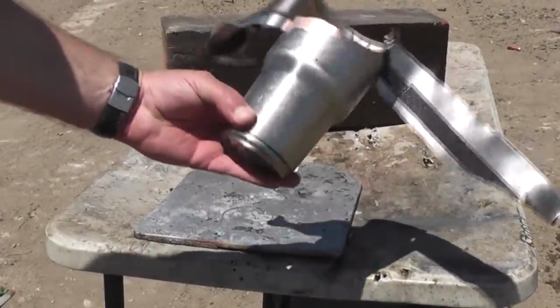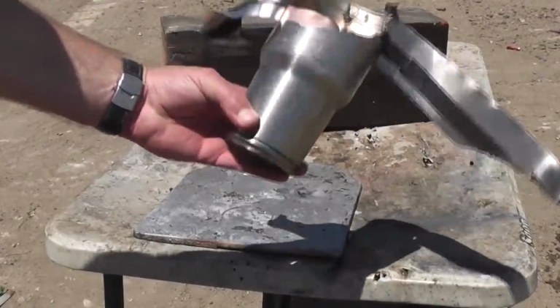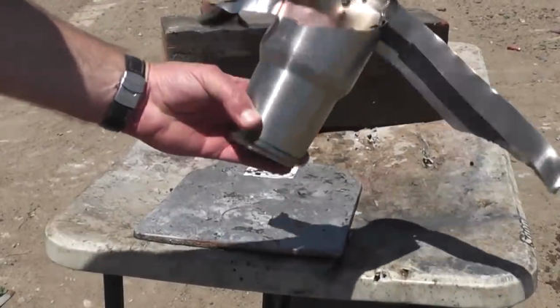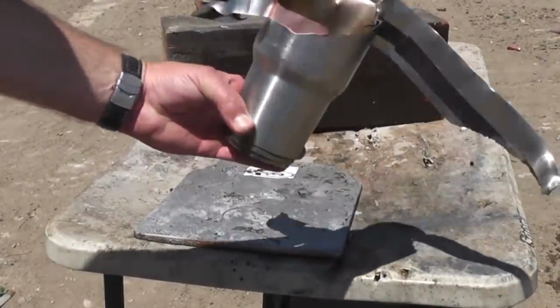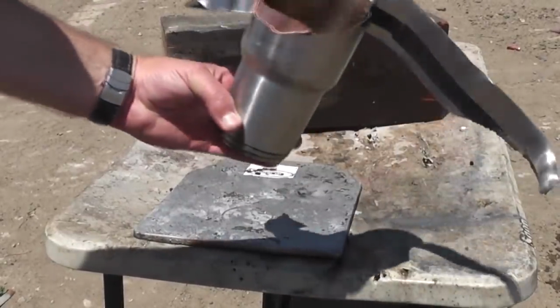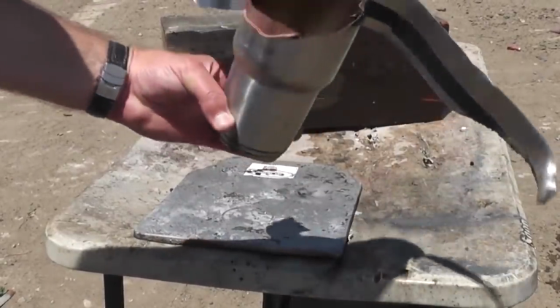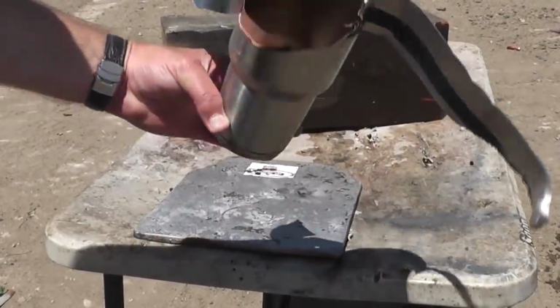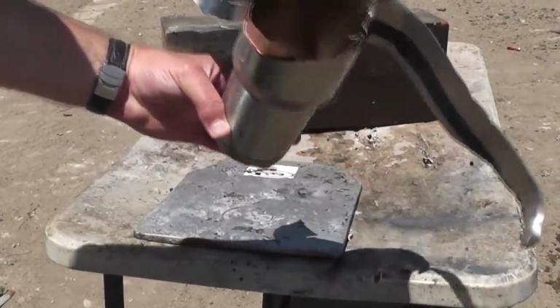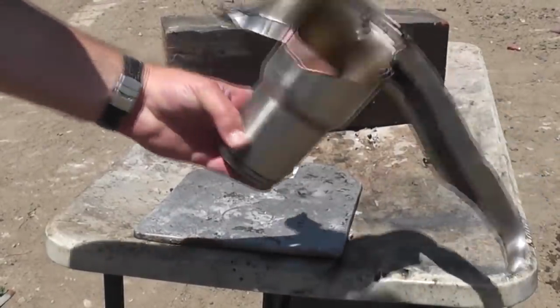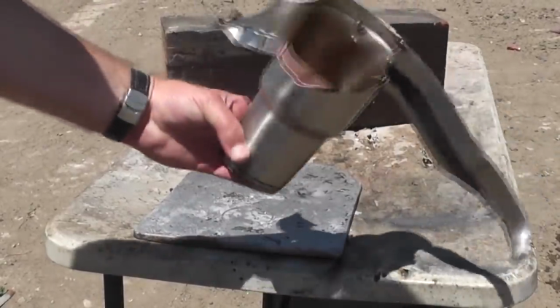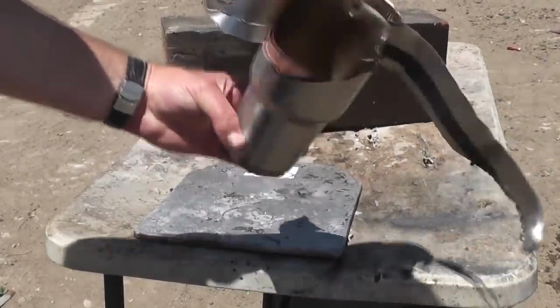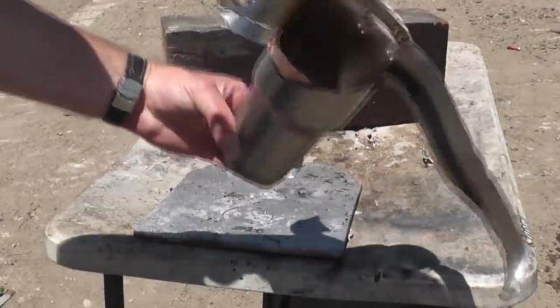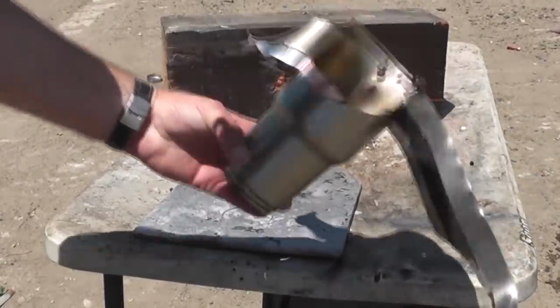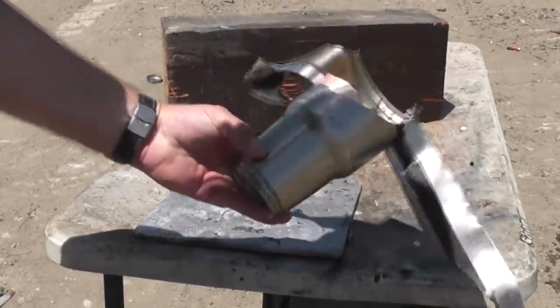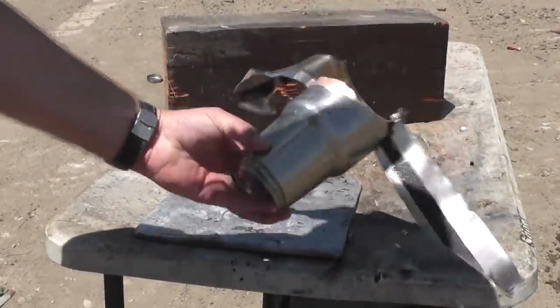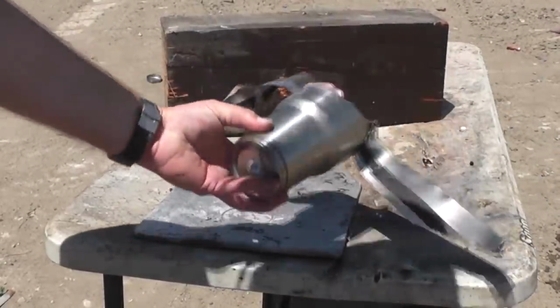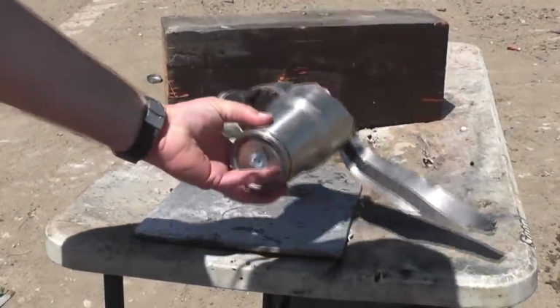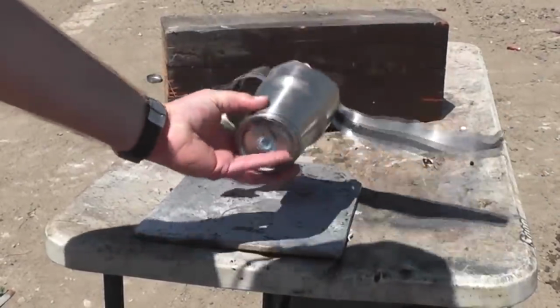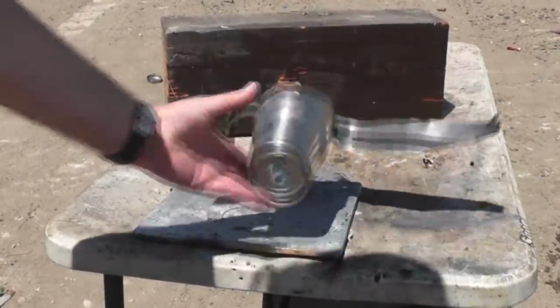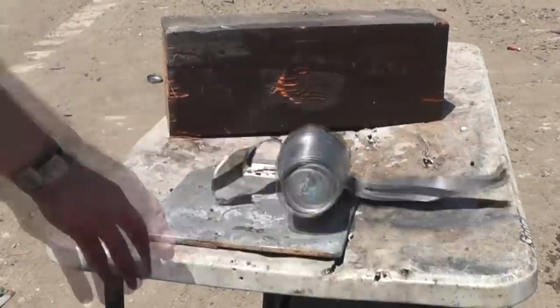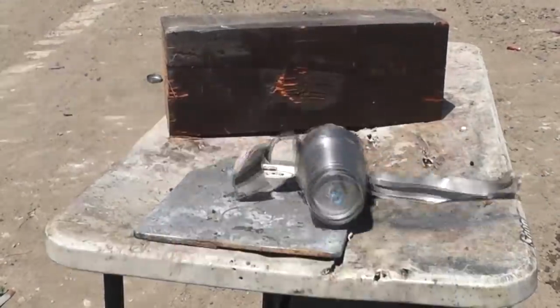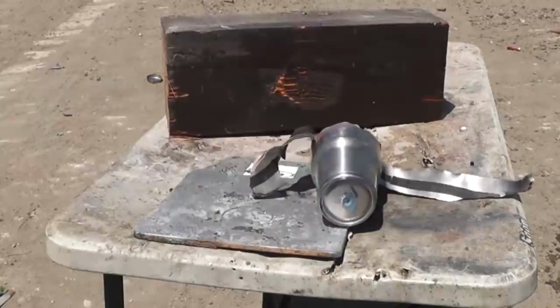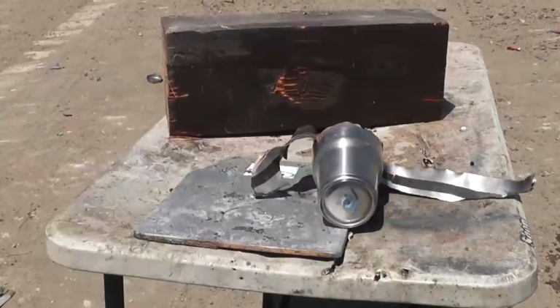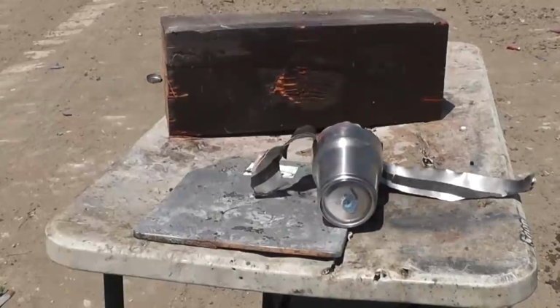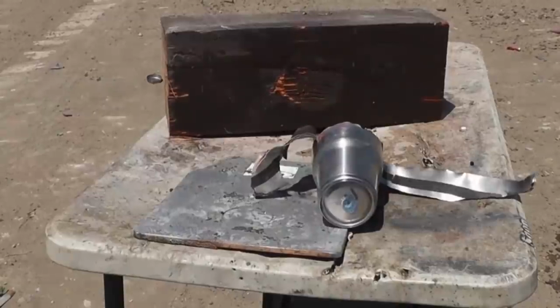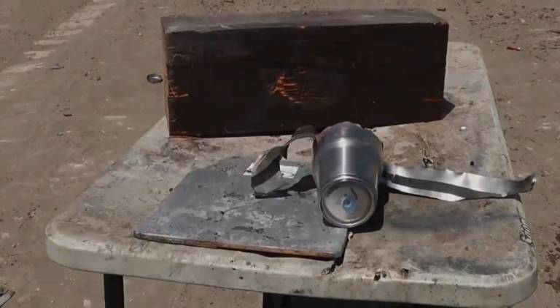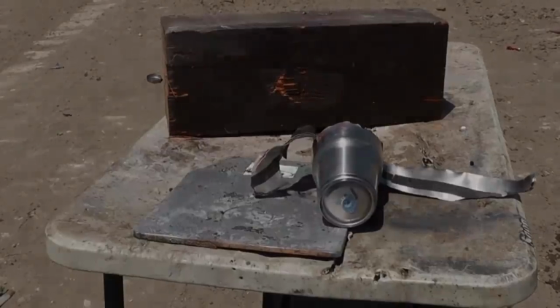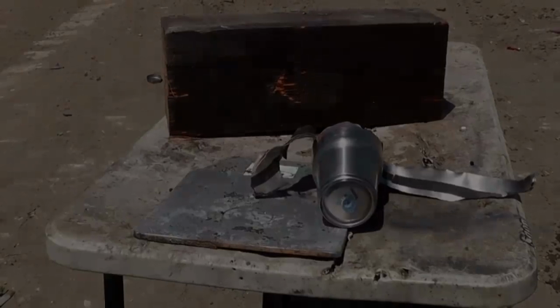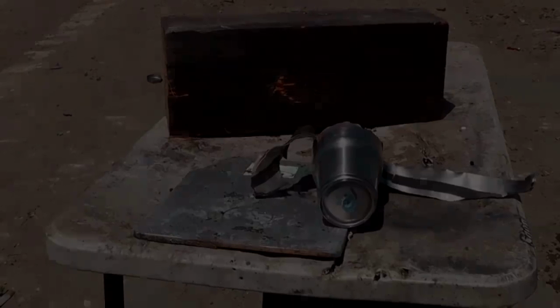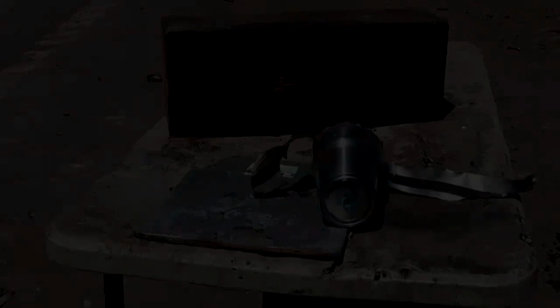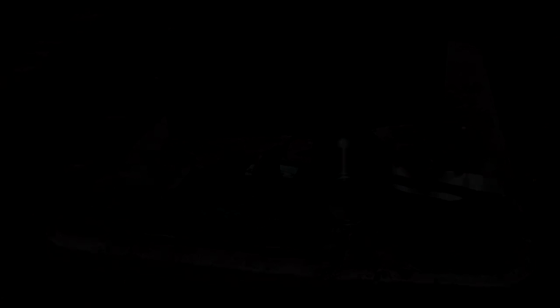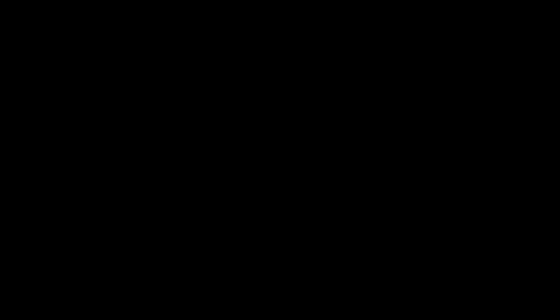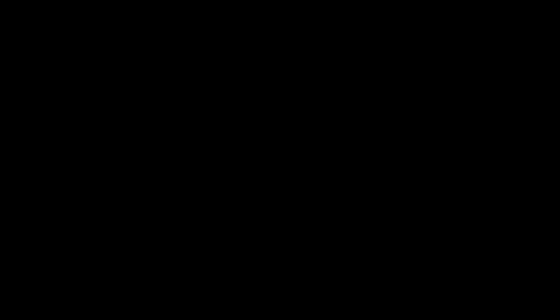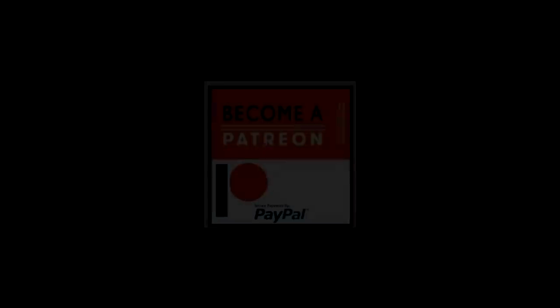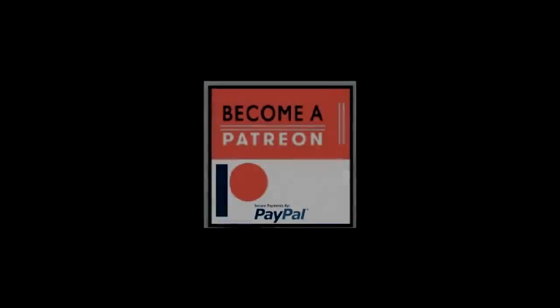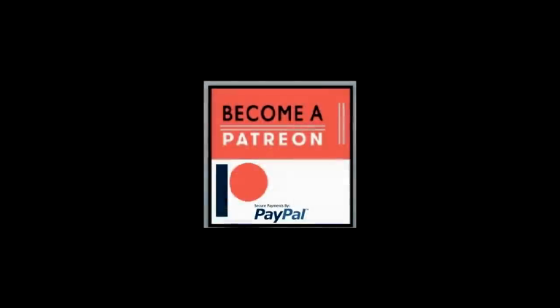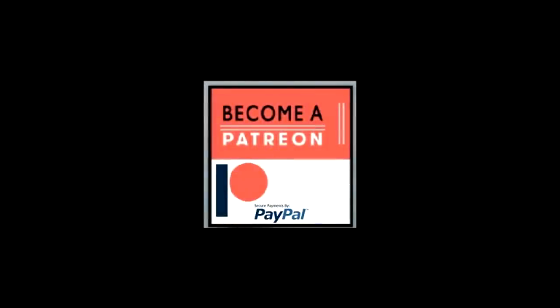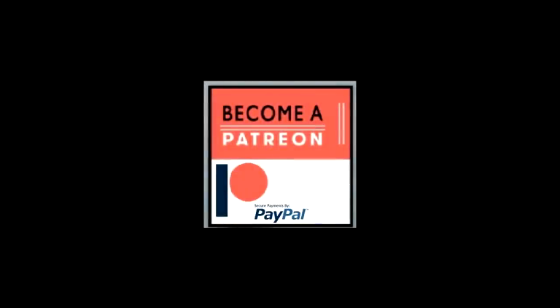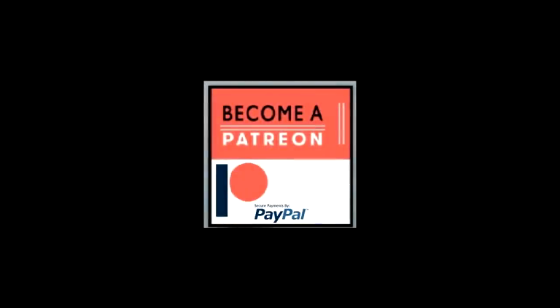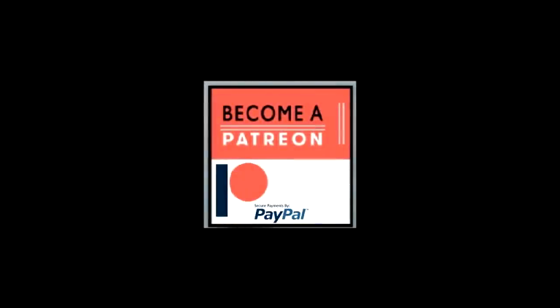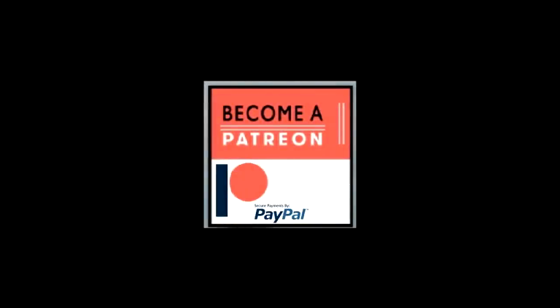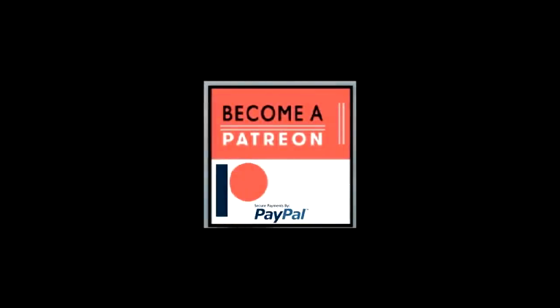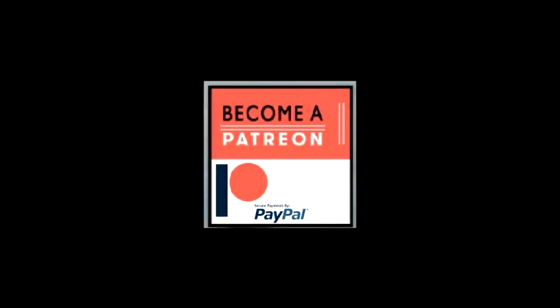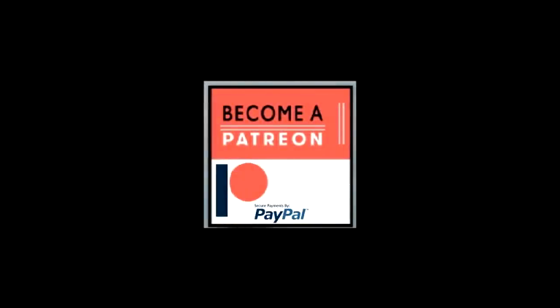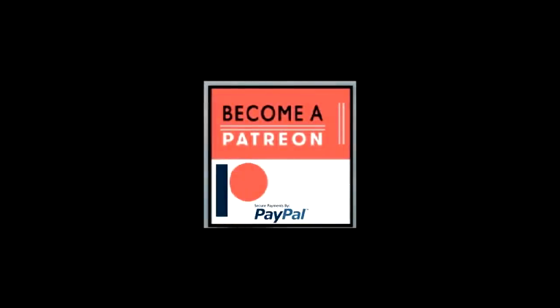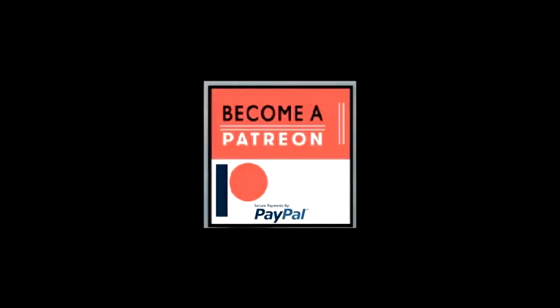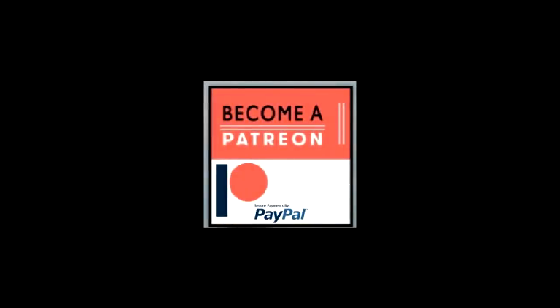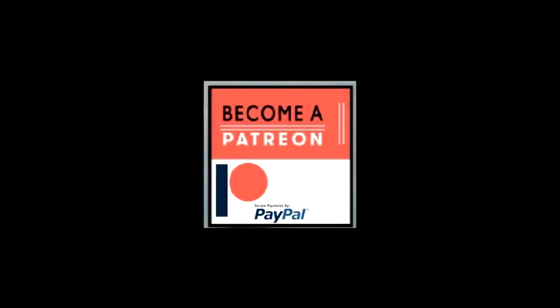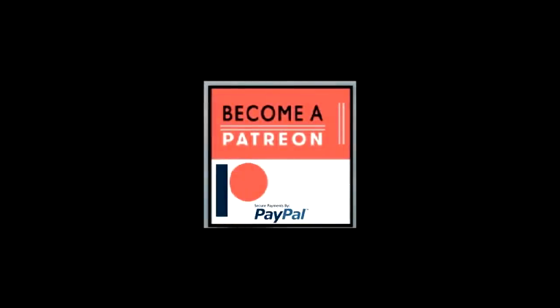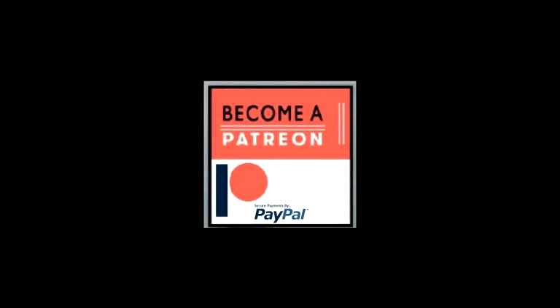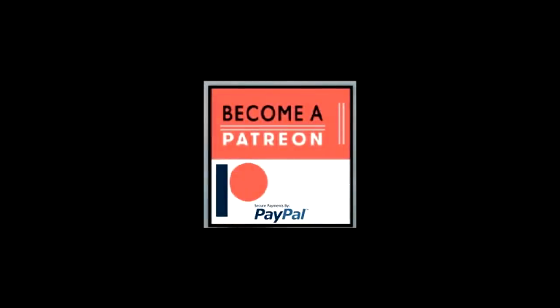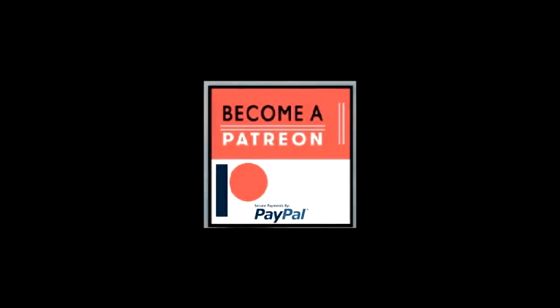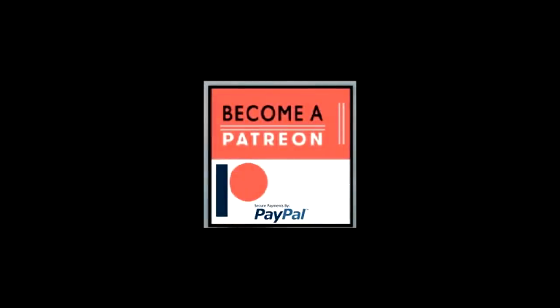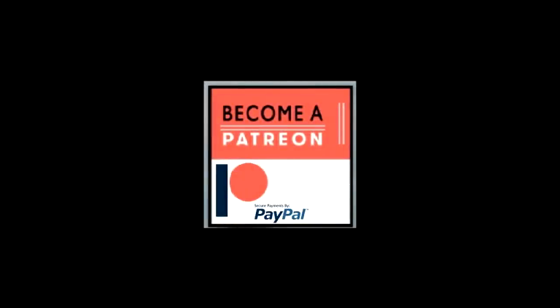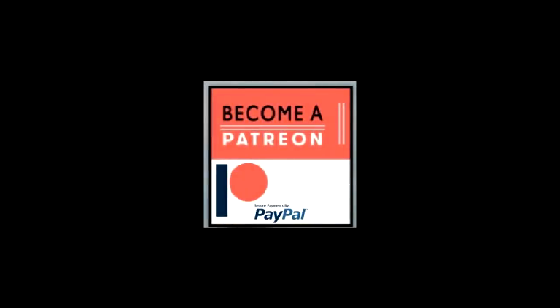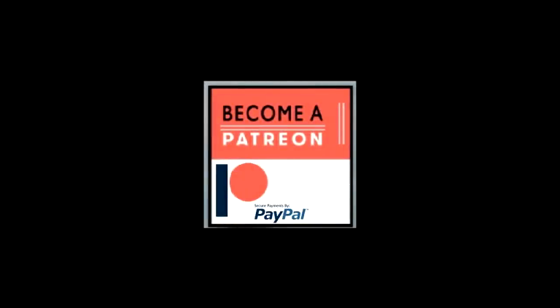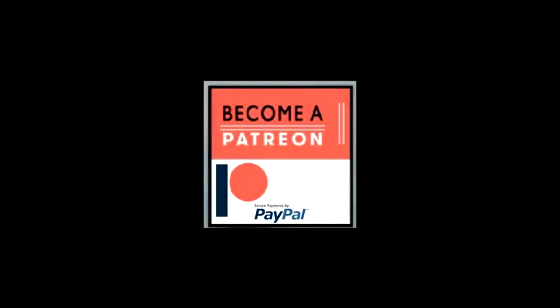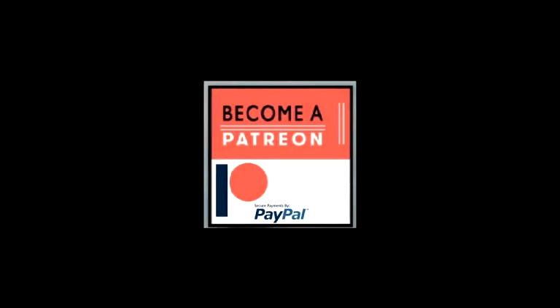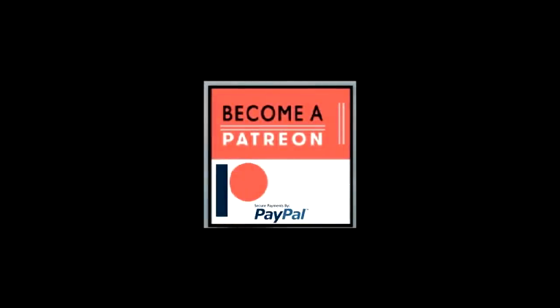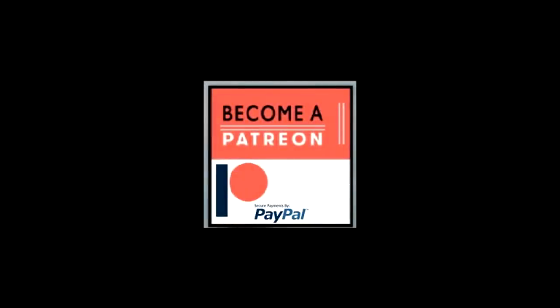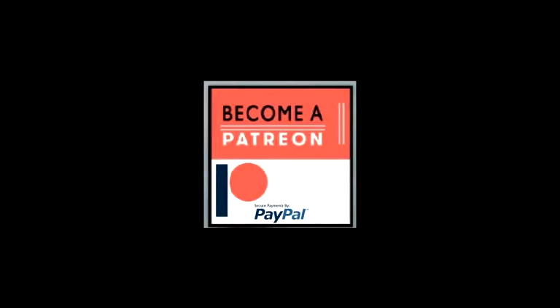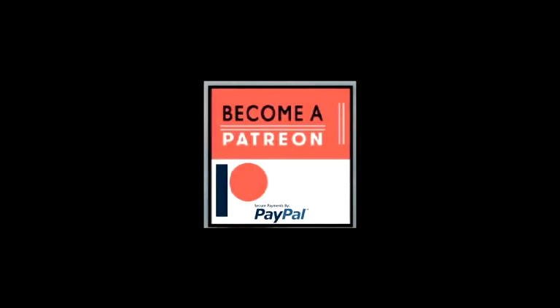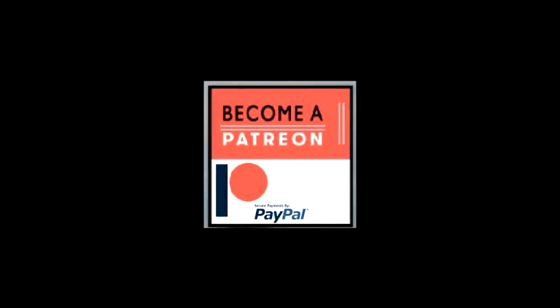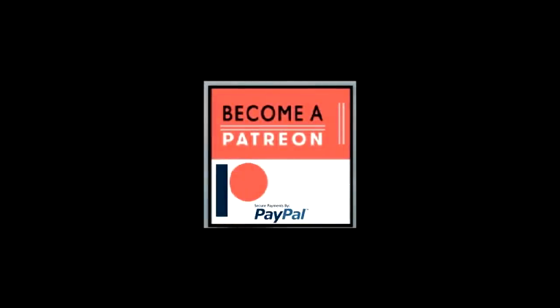As always we appreciate reading your comments, replying to your comments, and thank you Patreons for keeping this channel alive. Bye-bye.